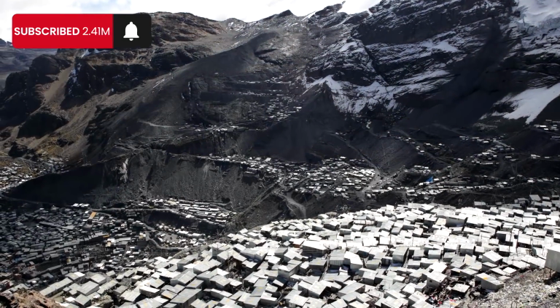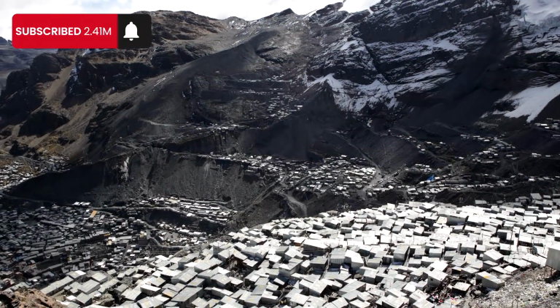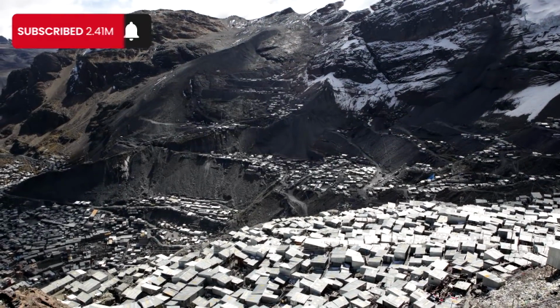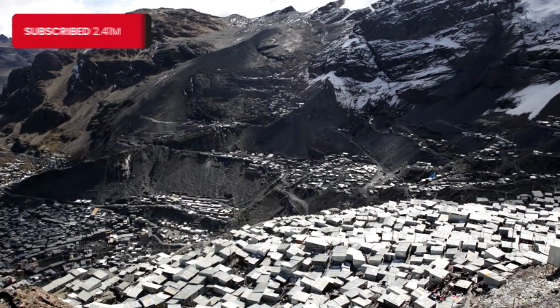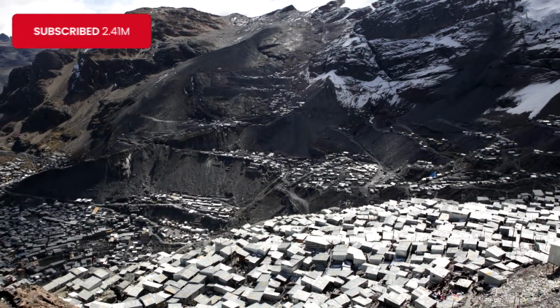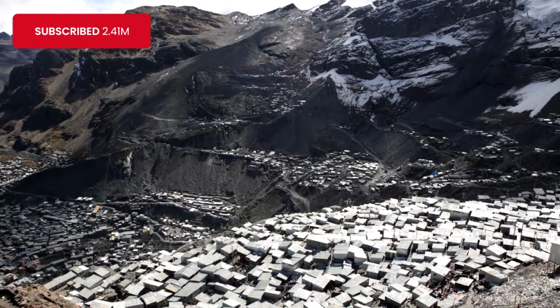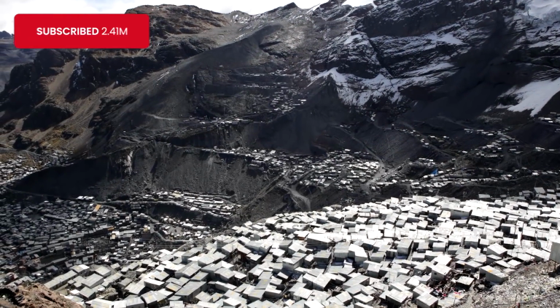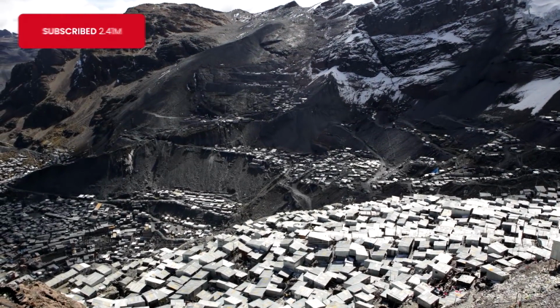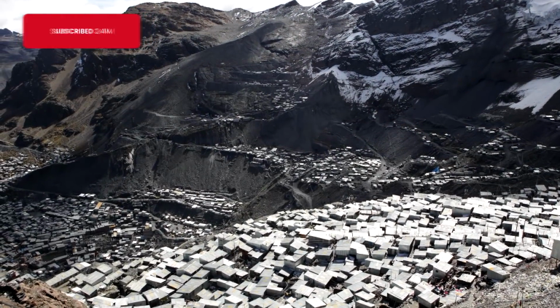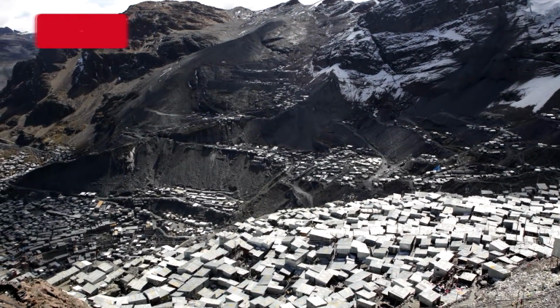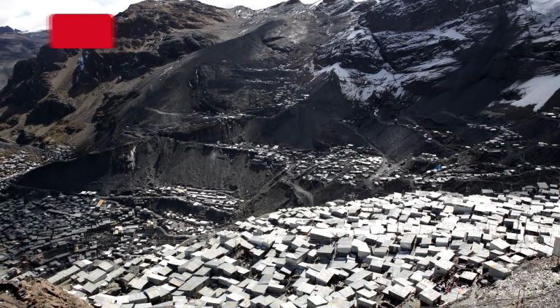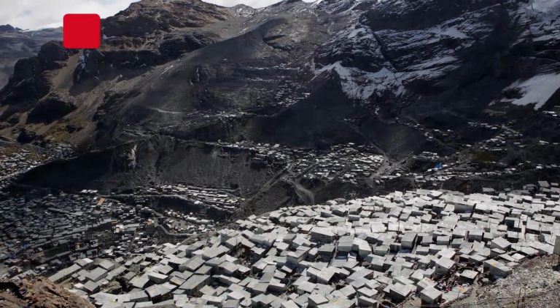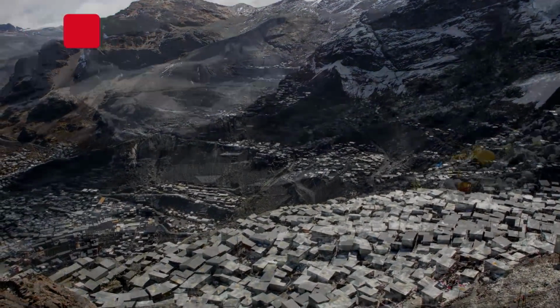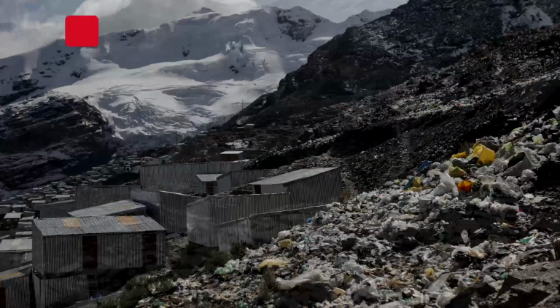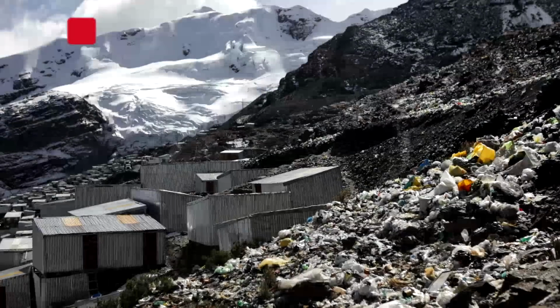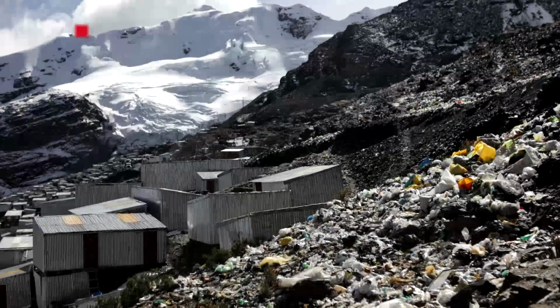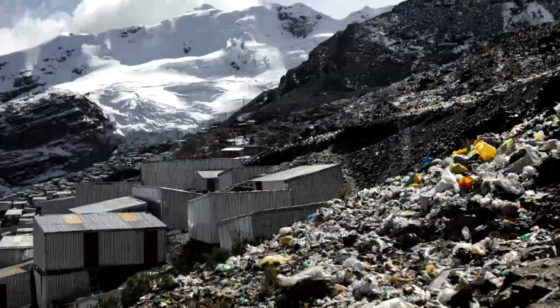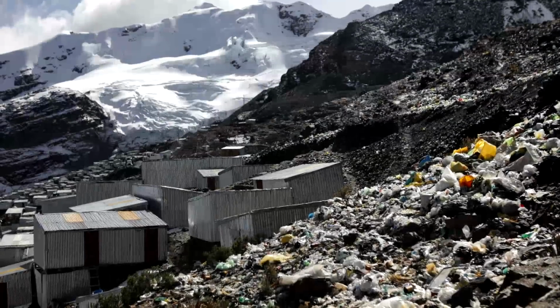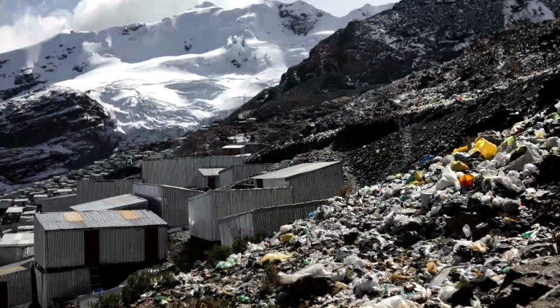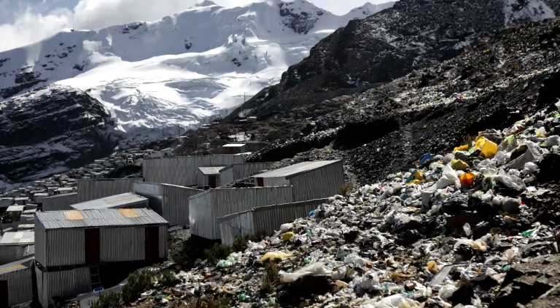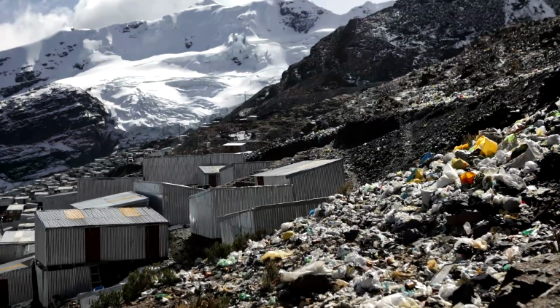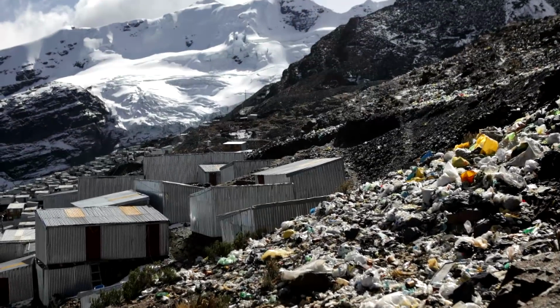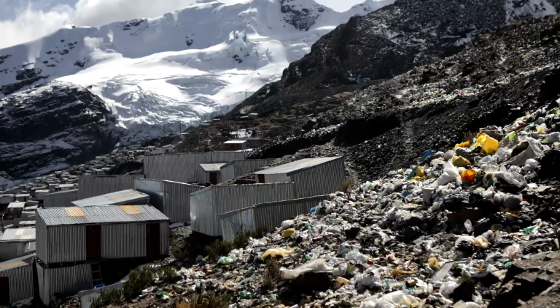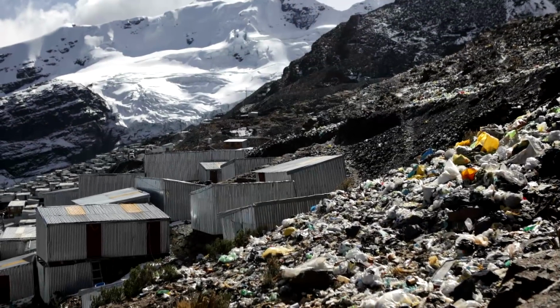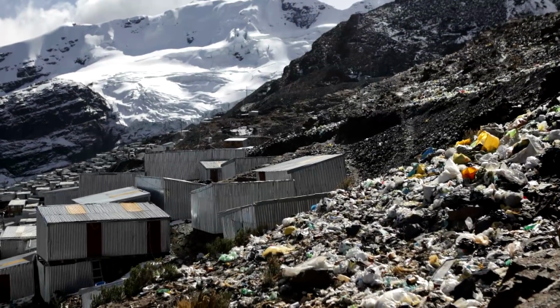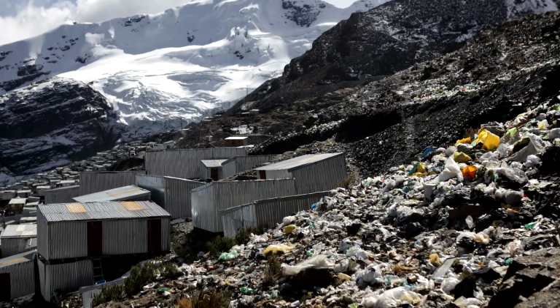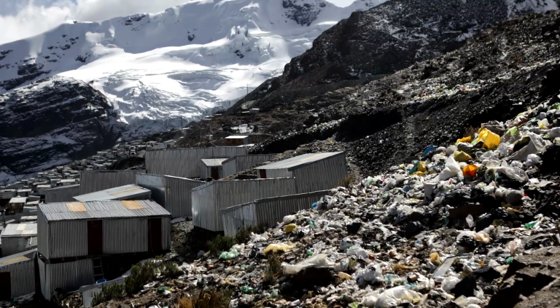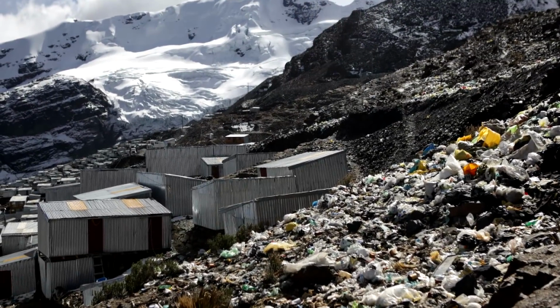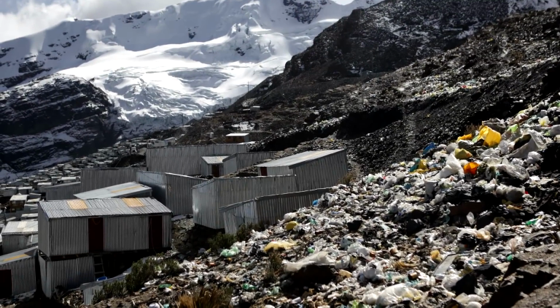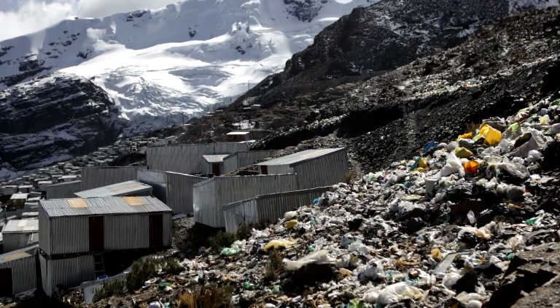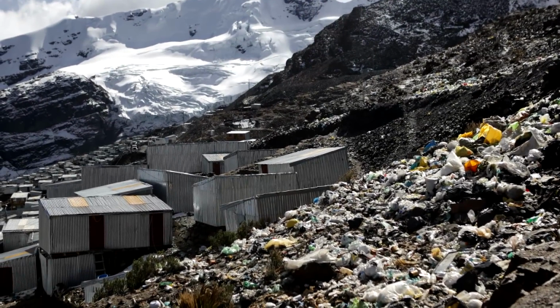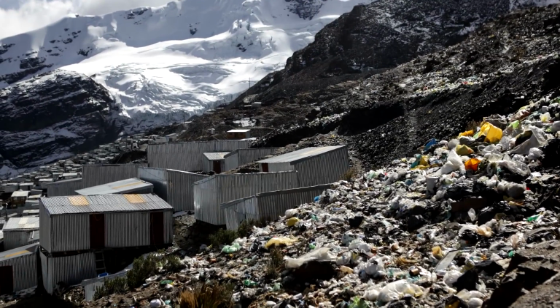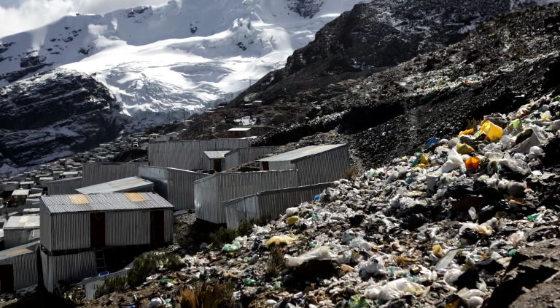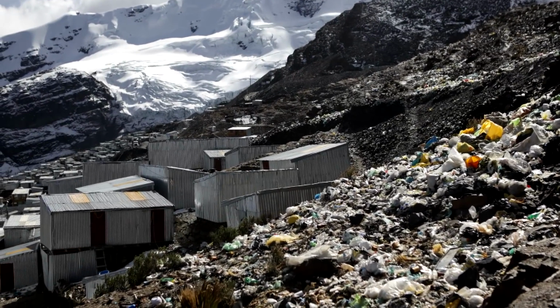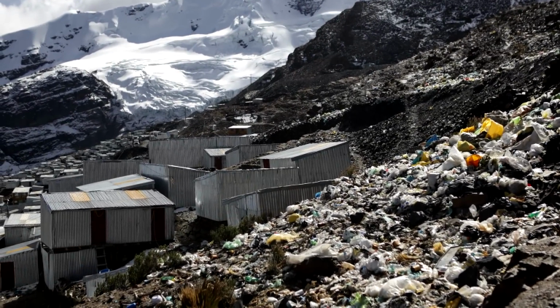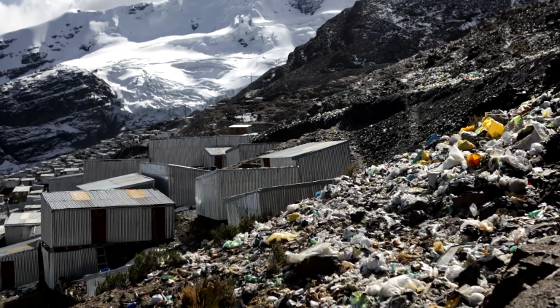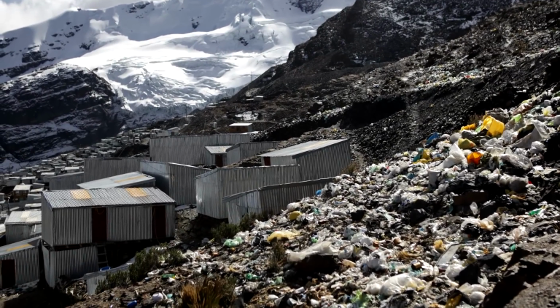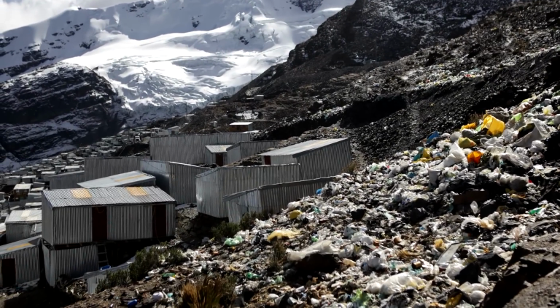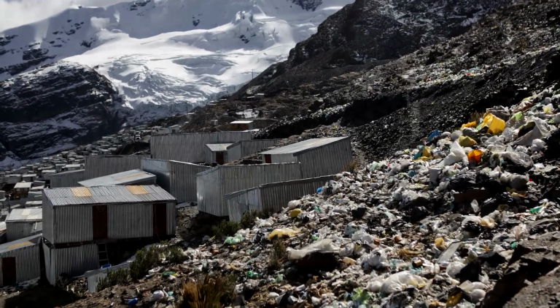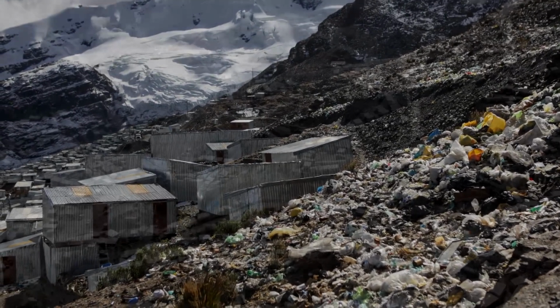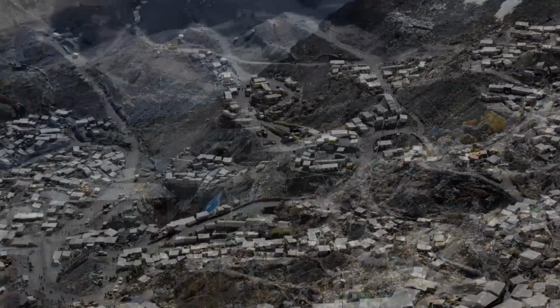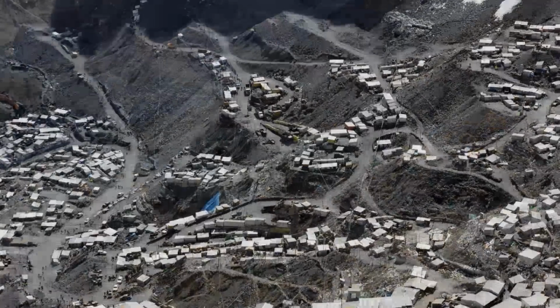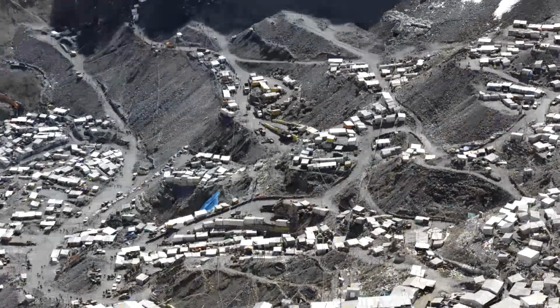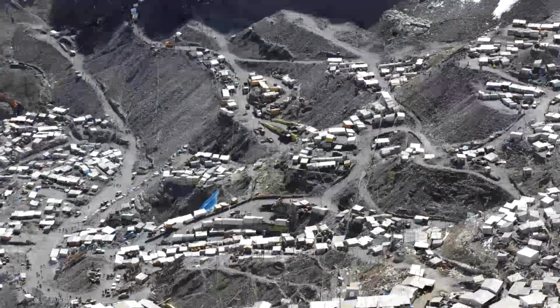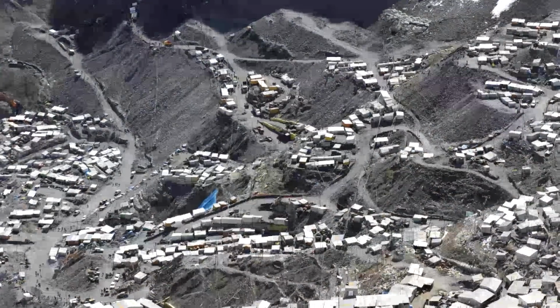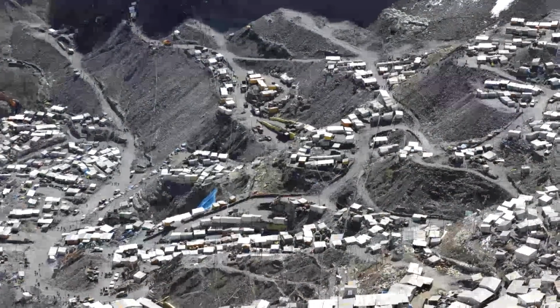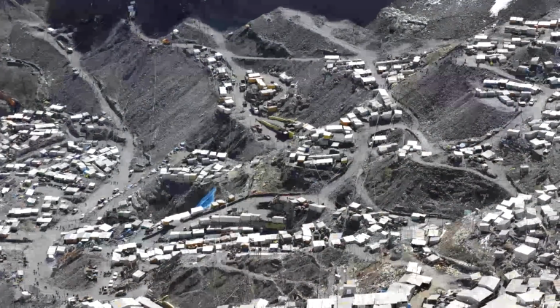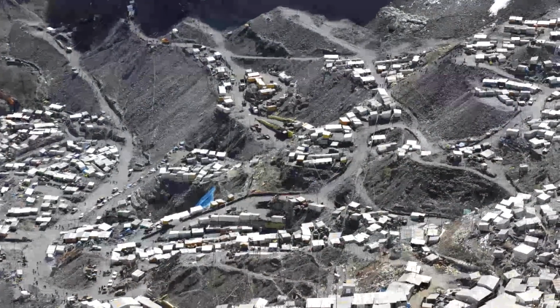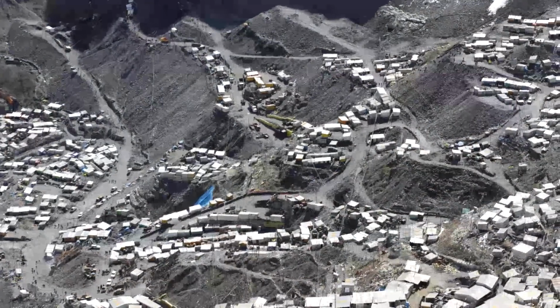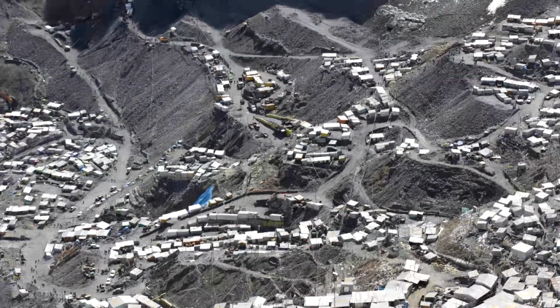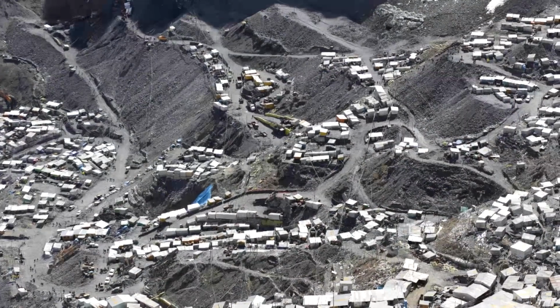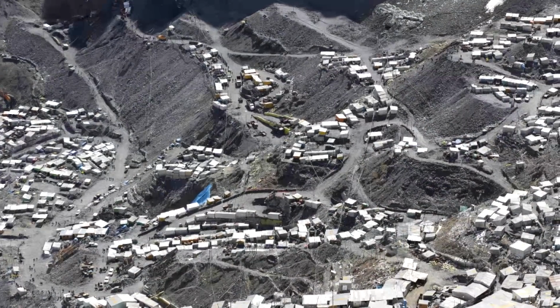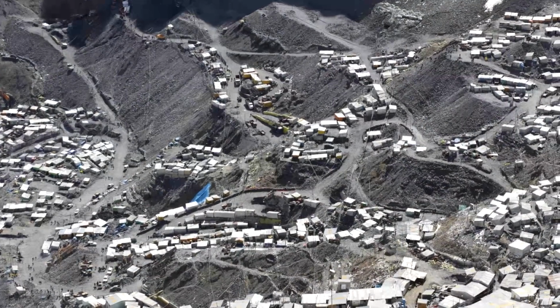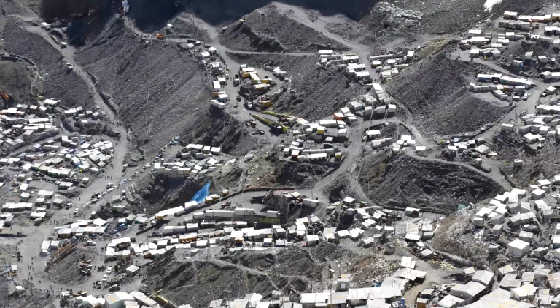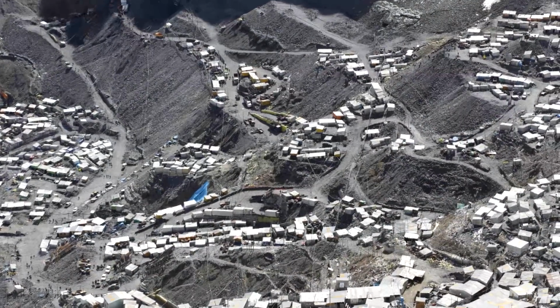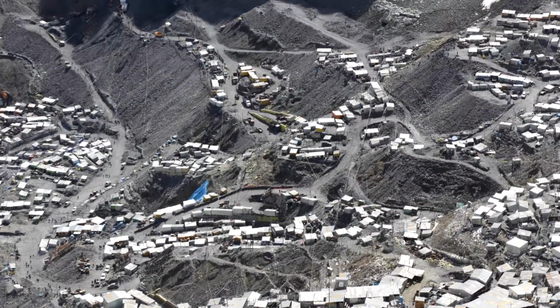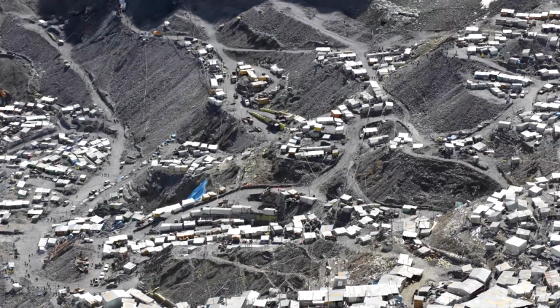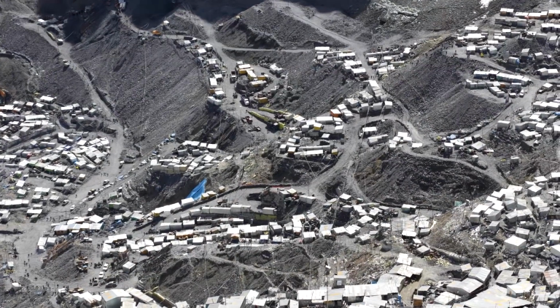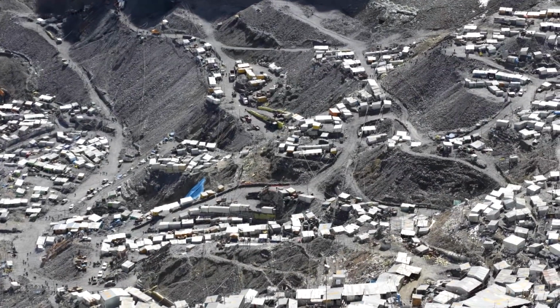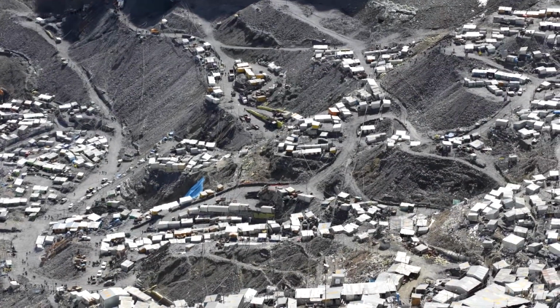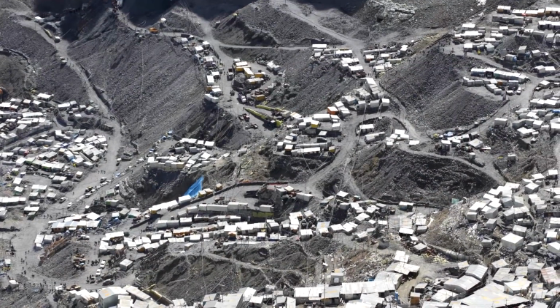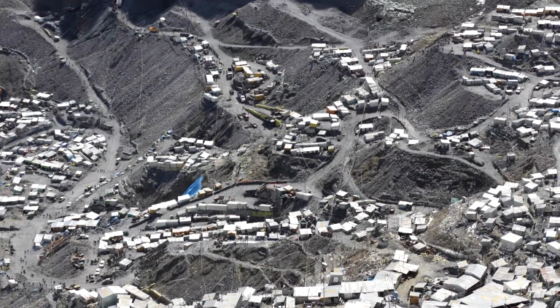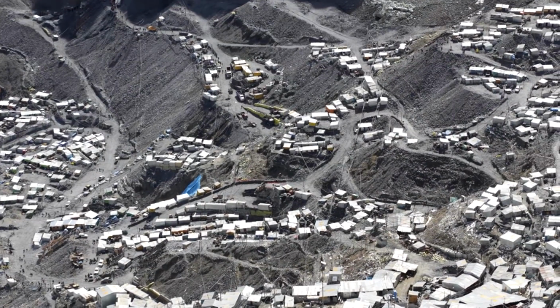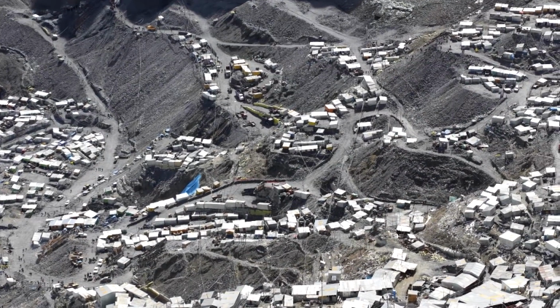Until the 21st century, La Rinconada didn't even have electricity. Maybe seeing it from space makes it a little more inviting.